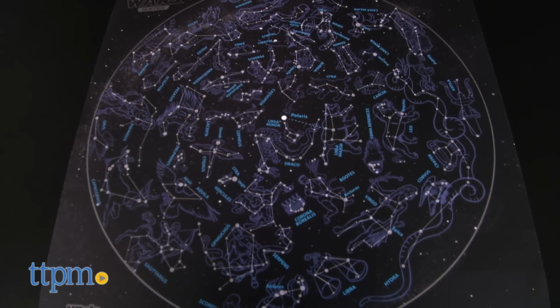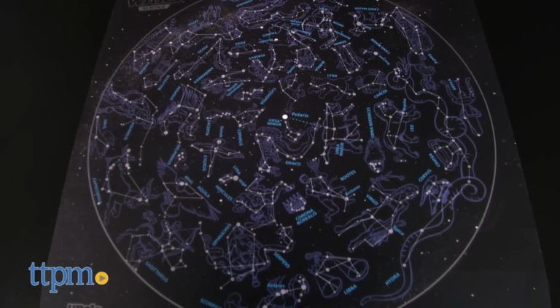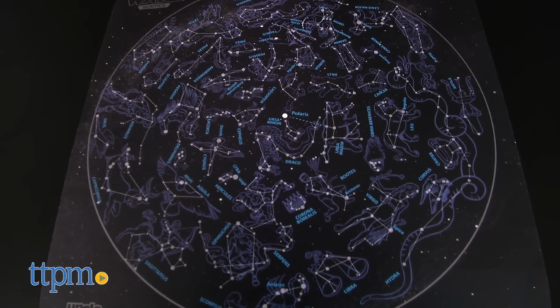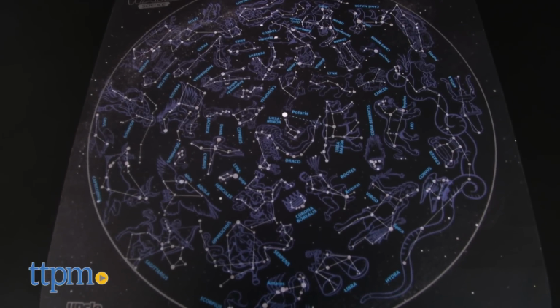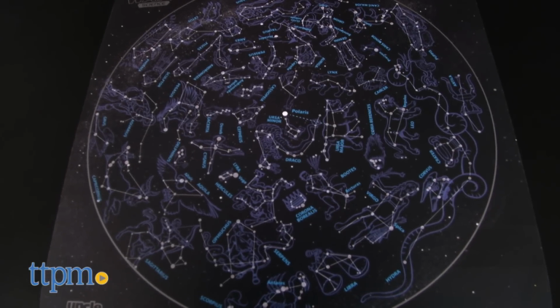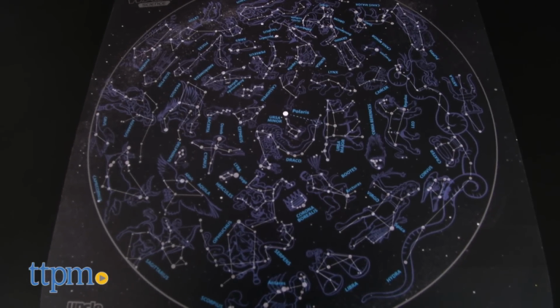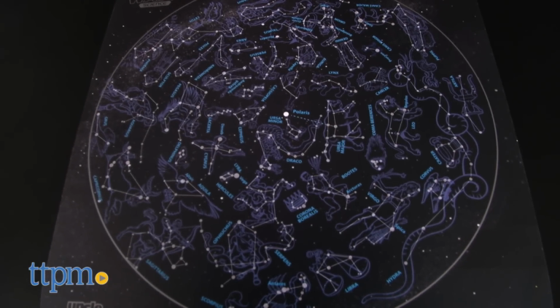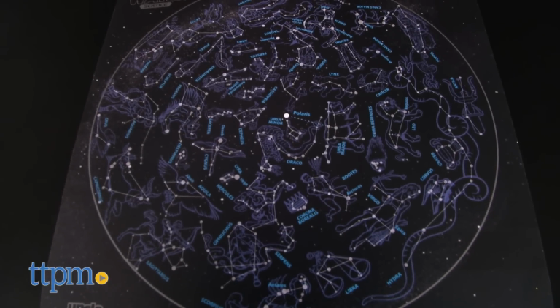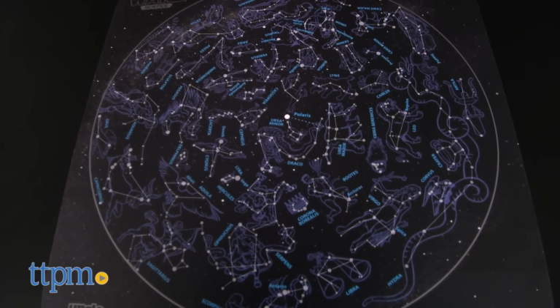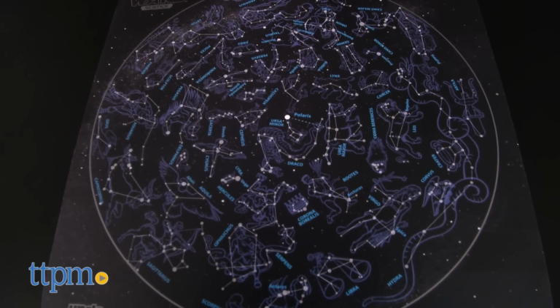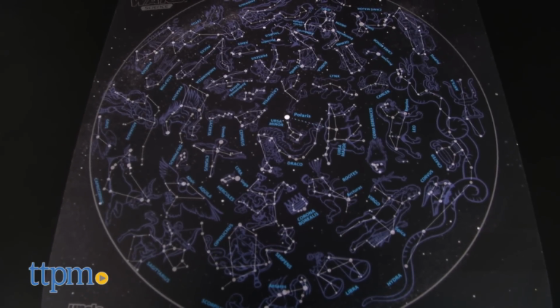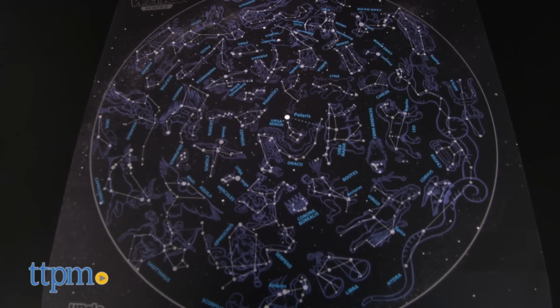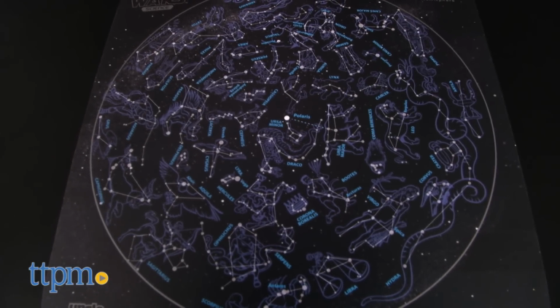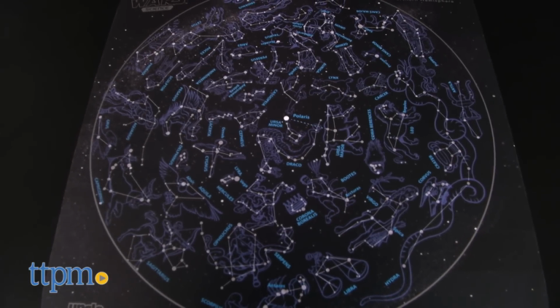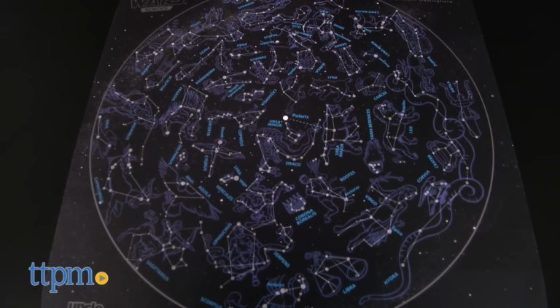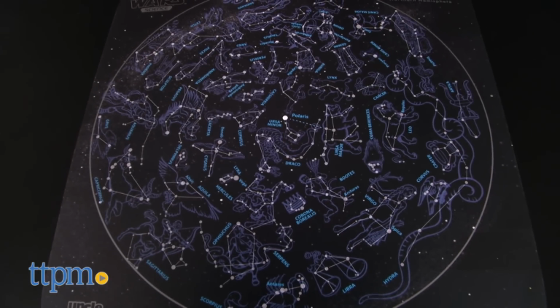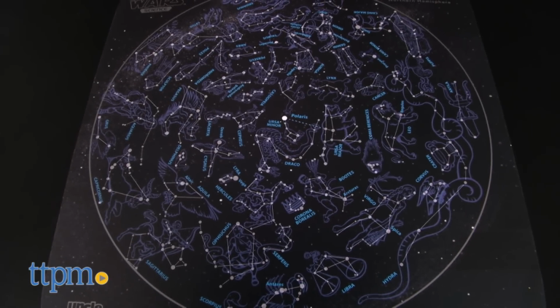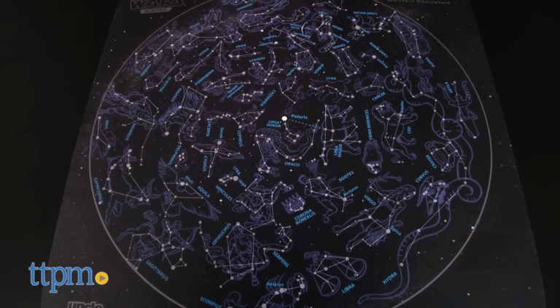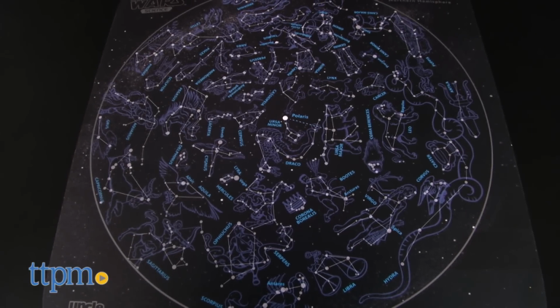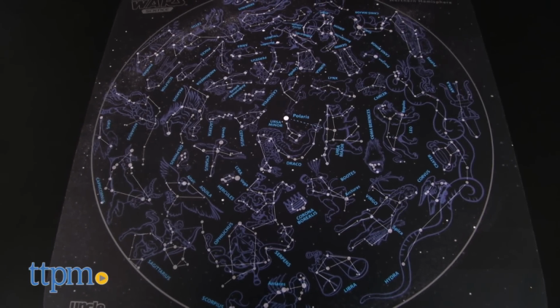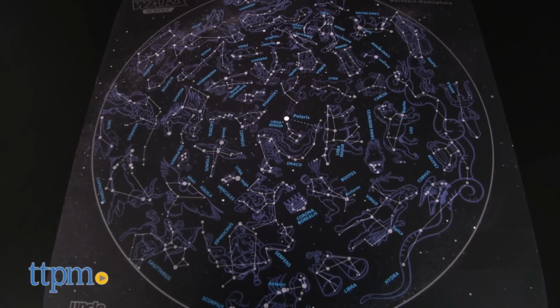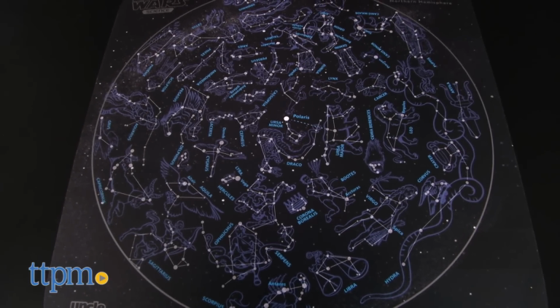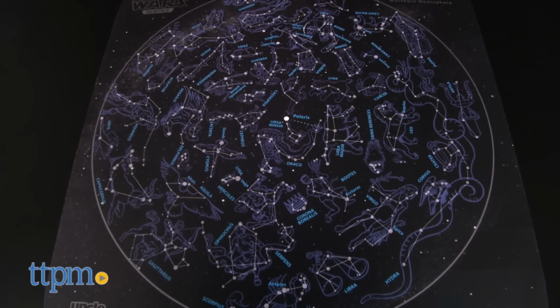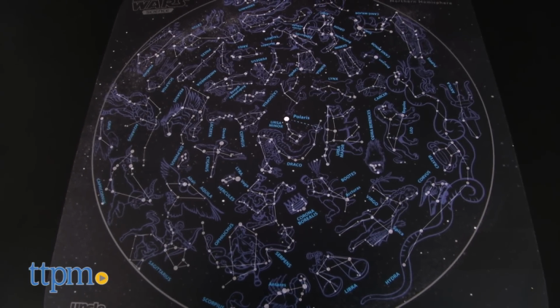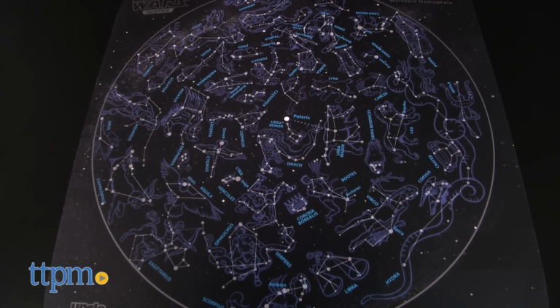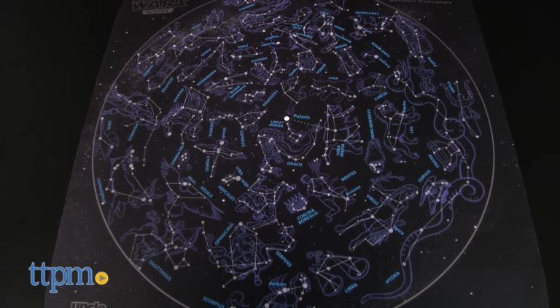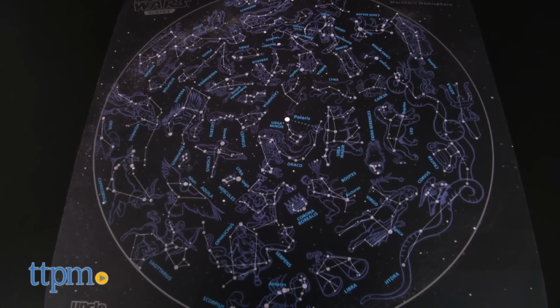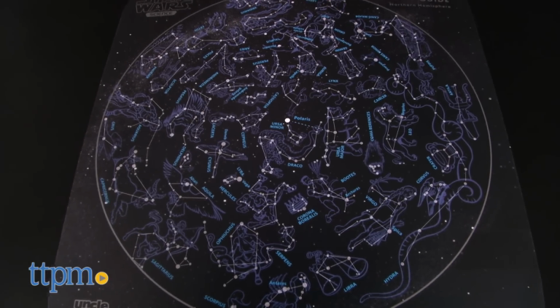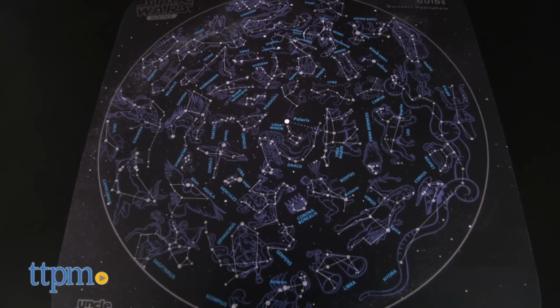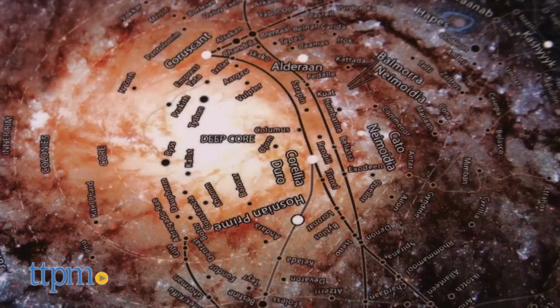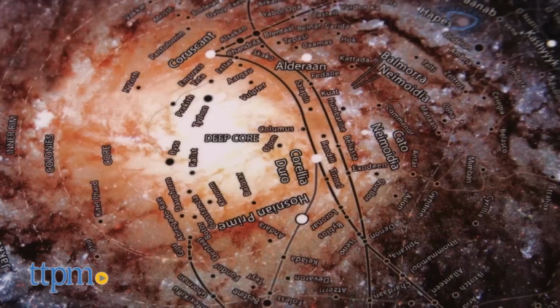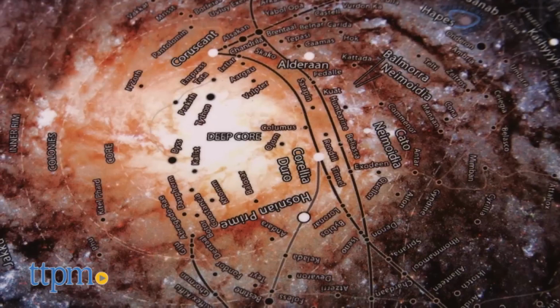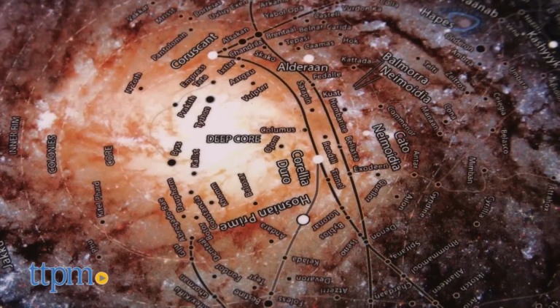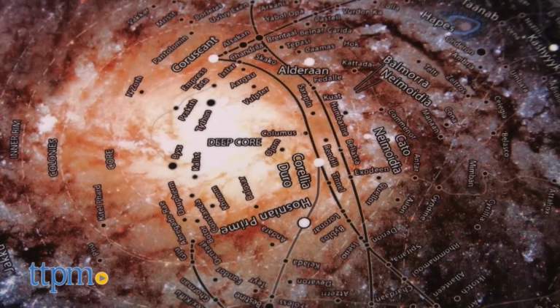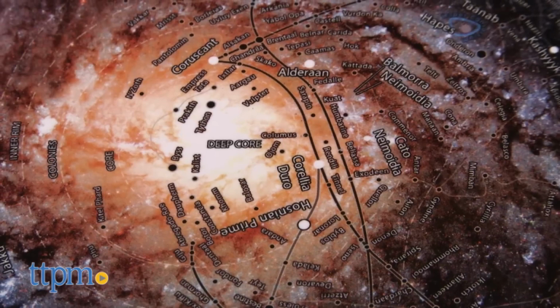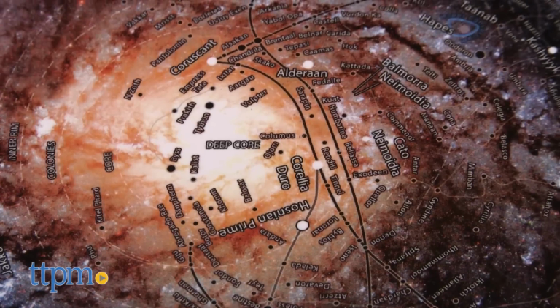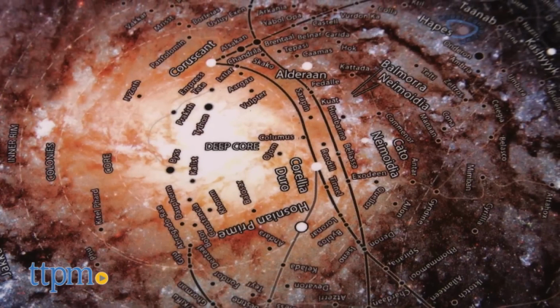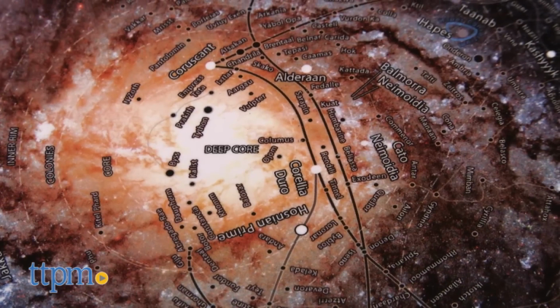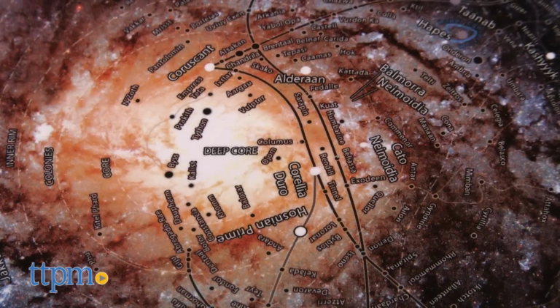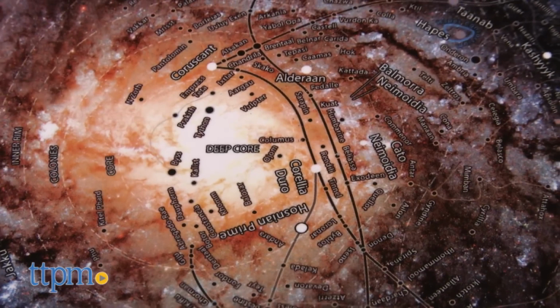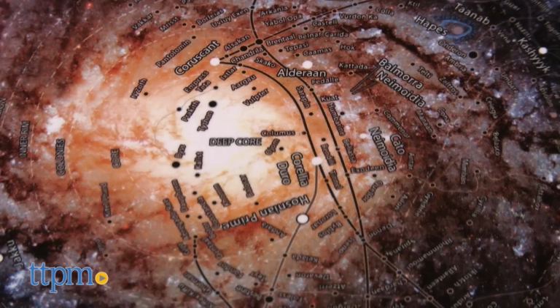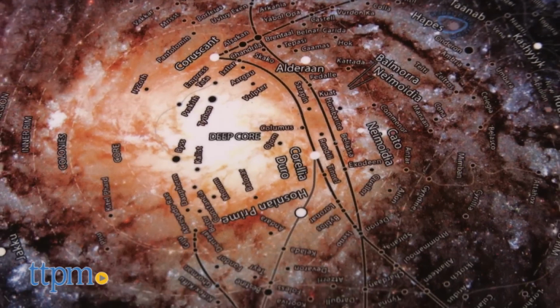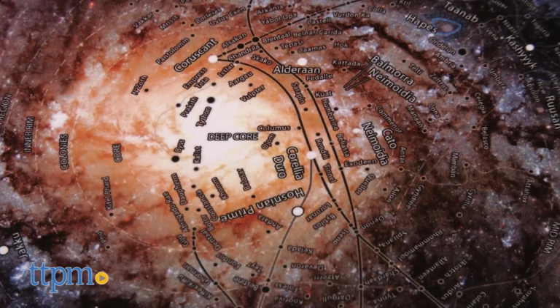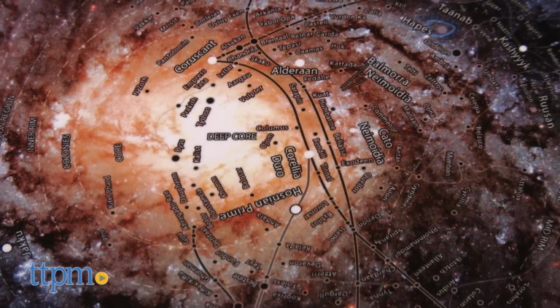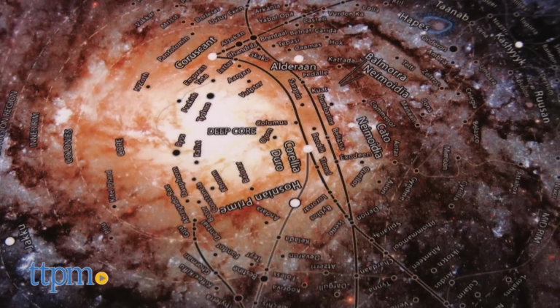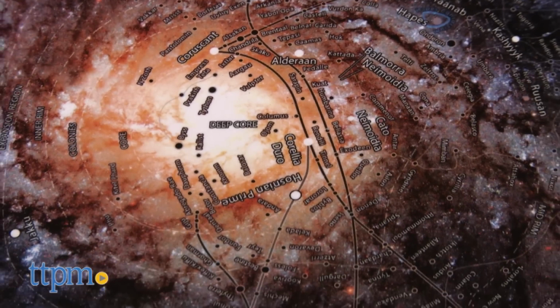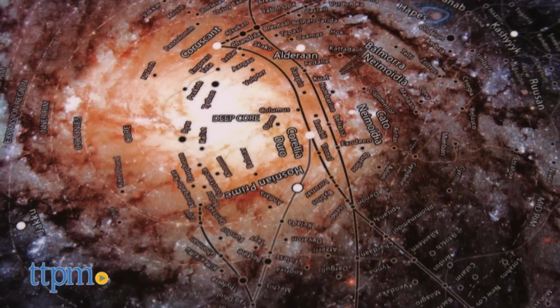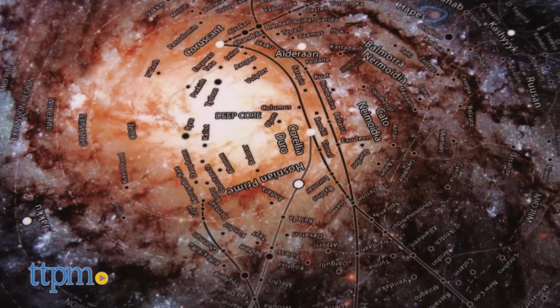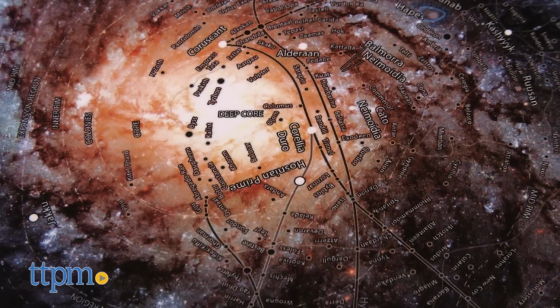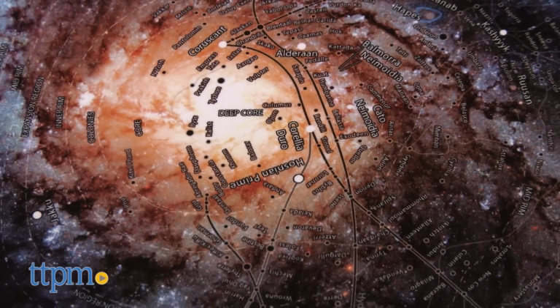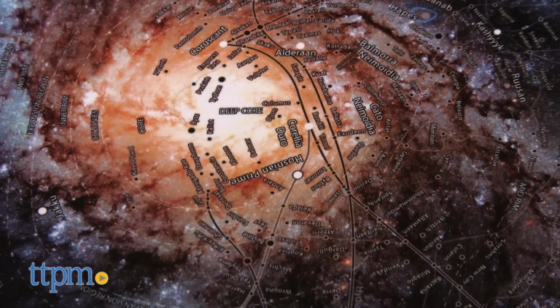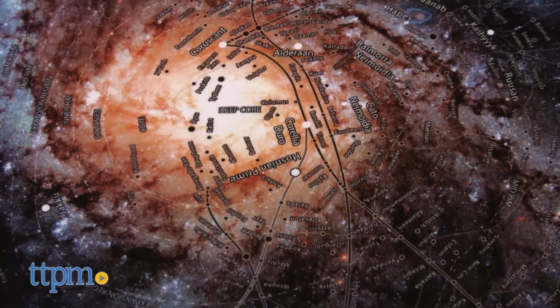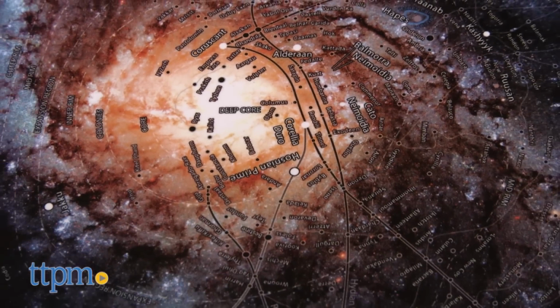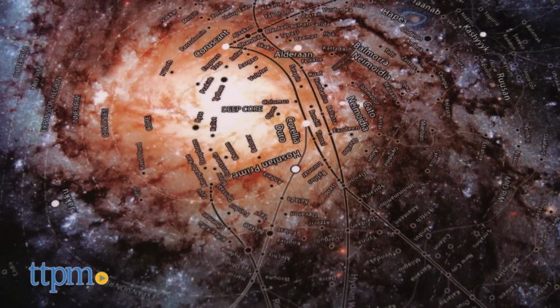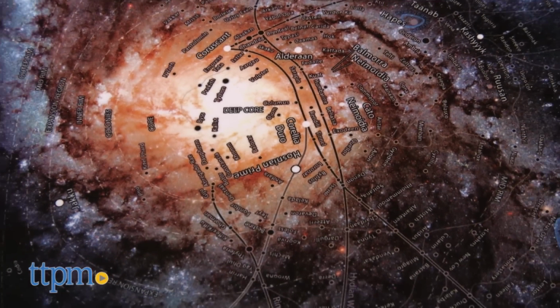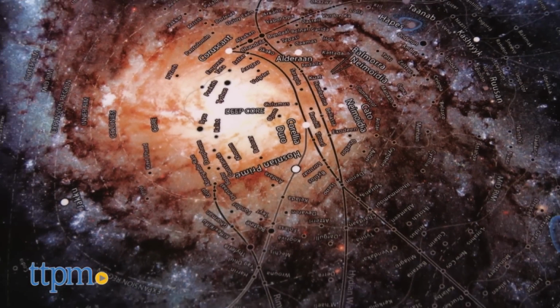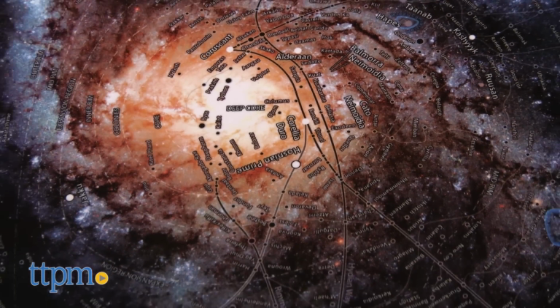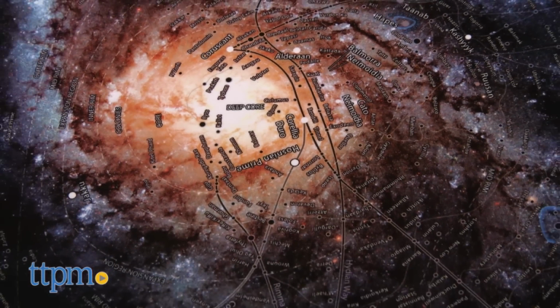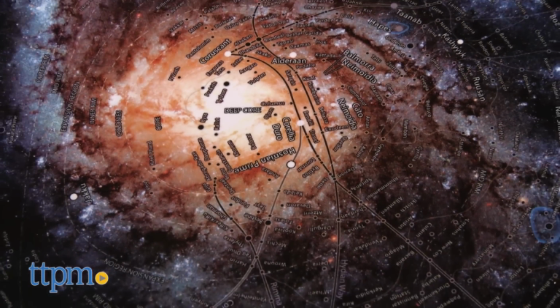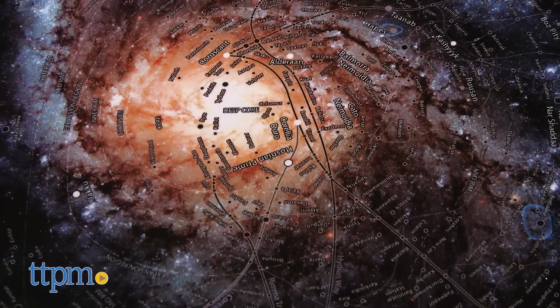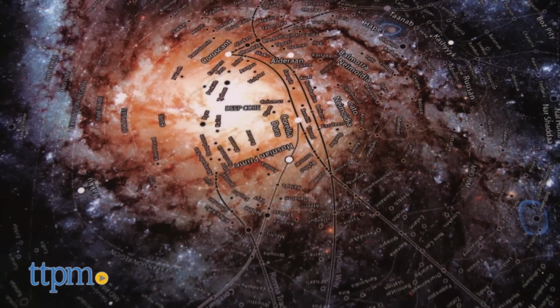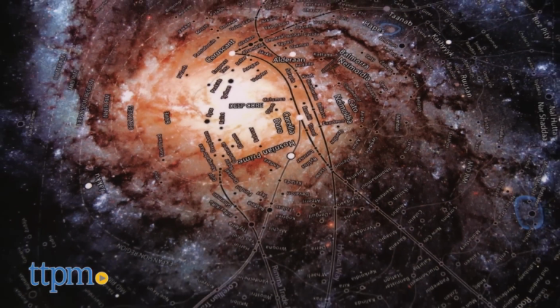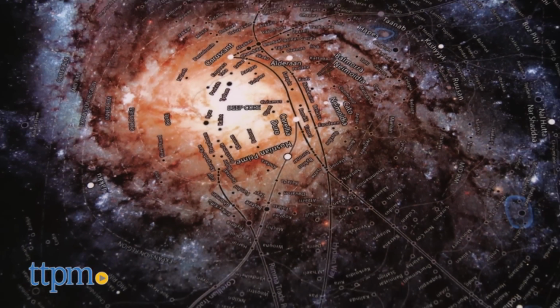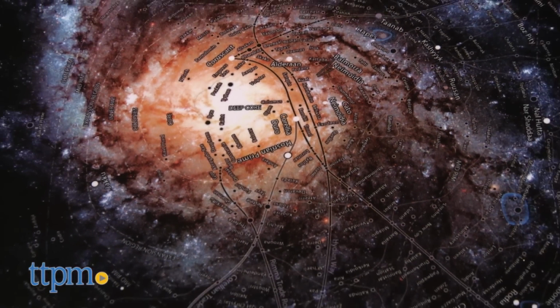It also comes with a constellation guide for the Northern Hemisphere, and a guide of the Star Wars Galaxy so you can identify what you are seeing projected.